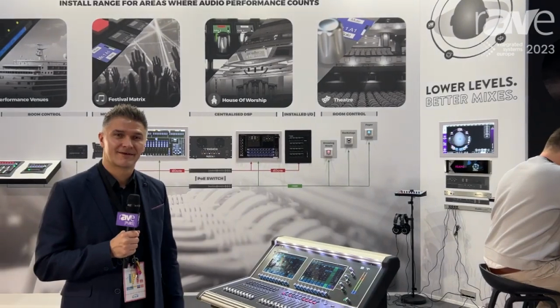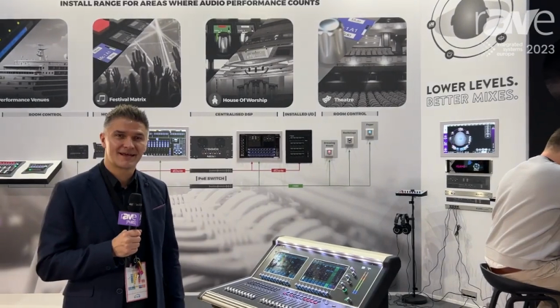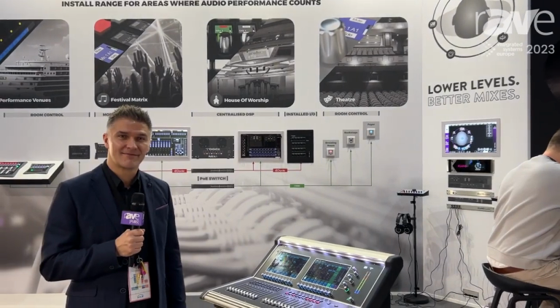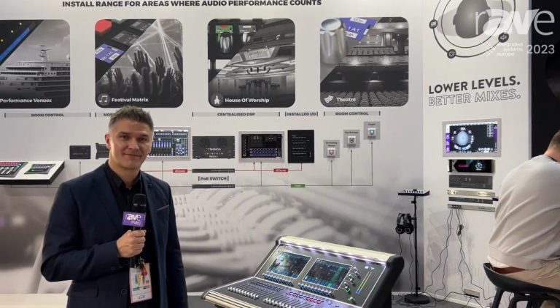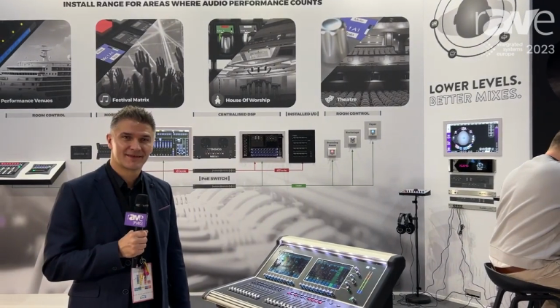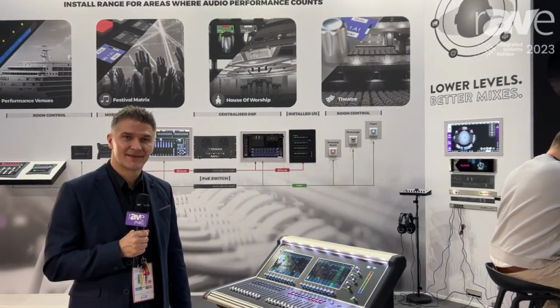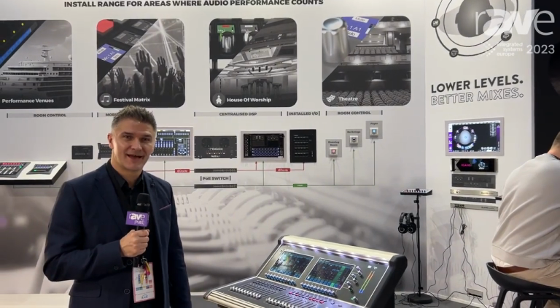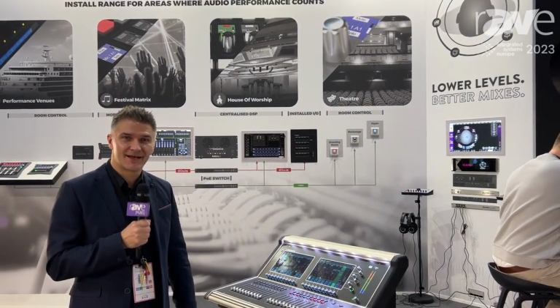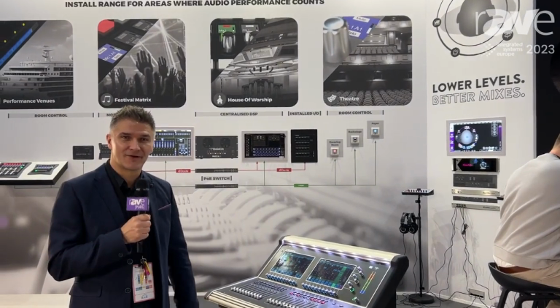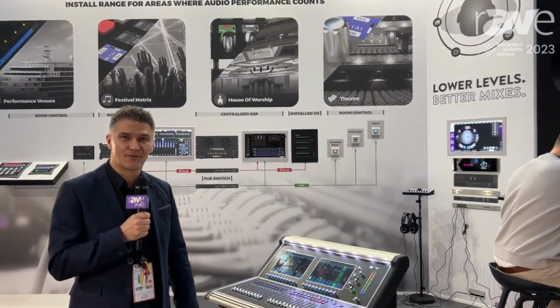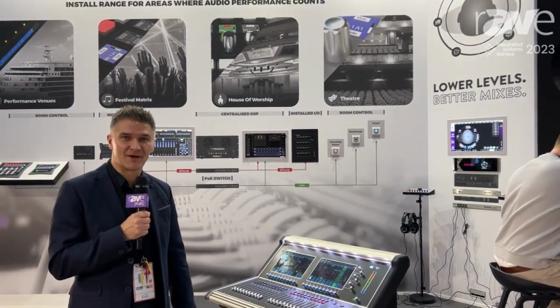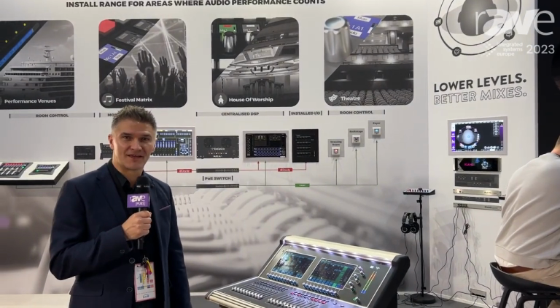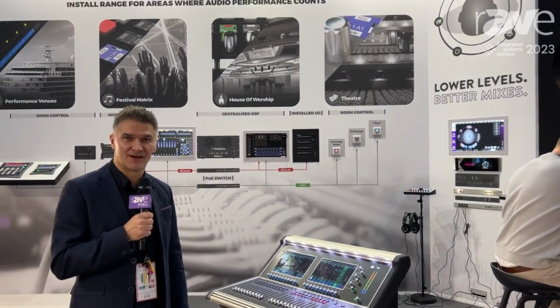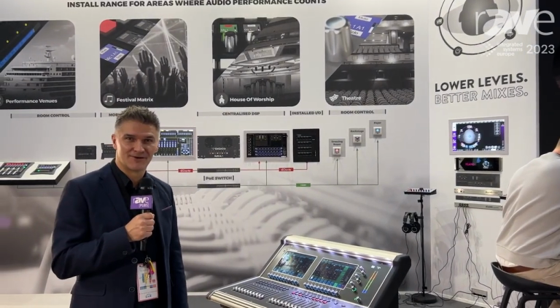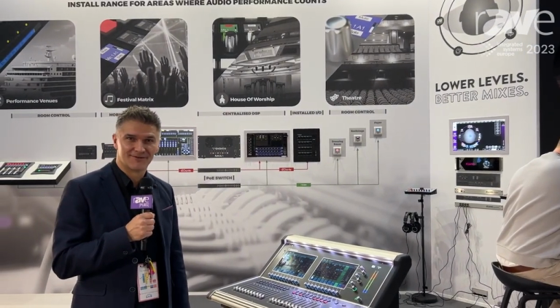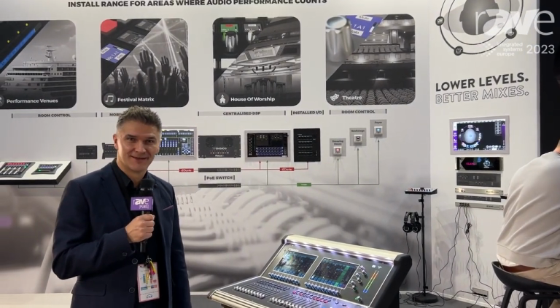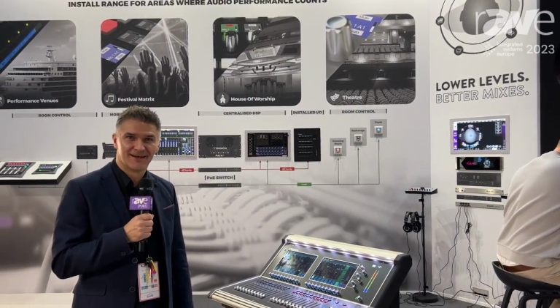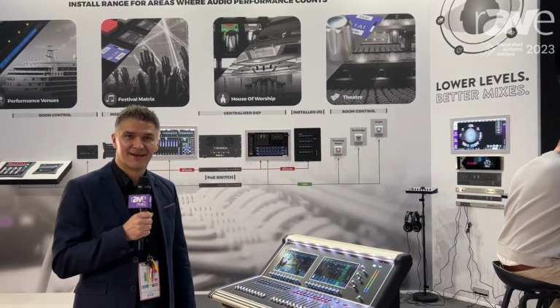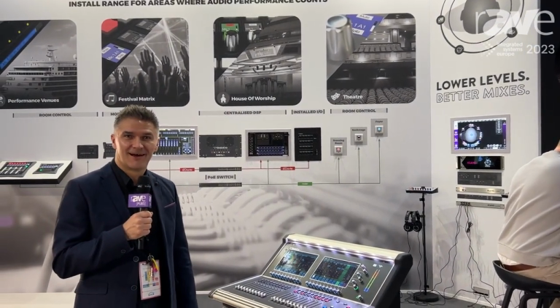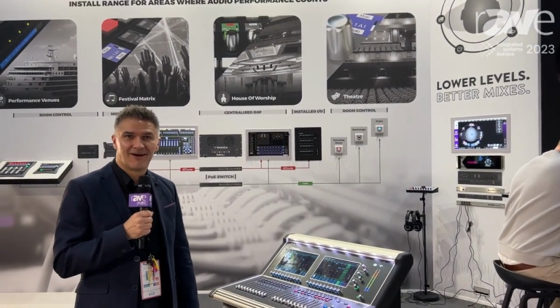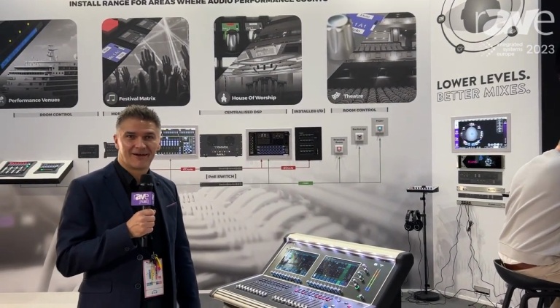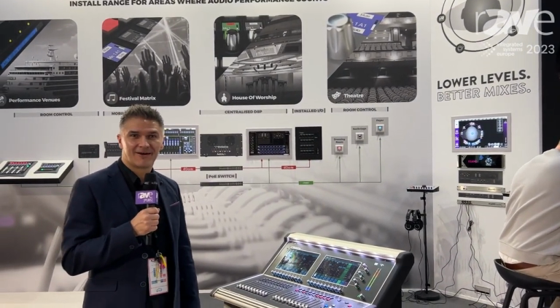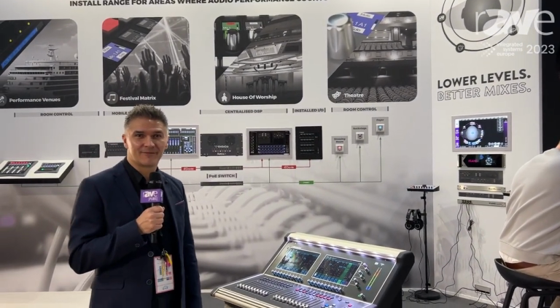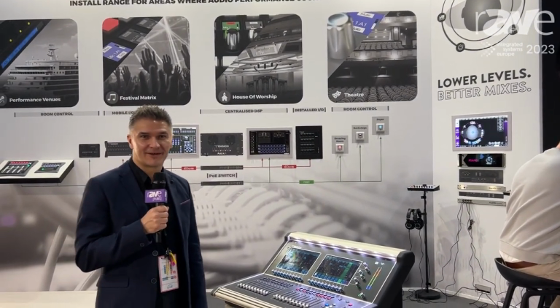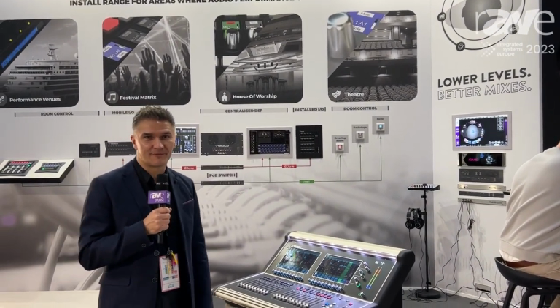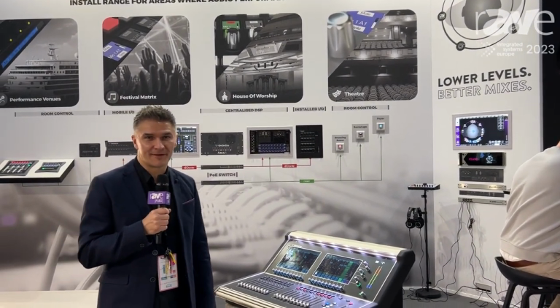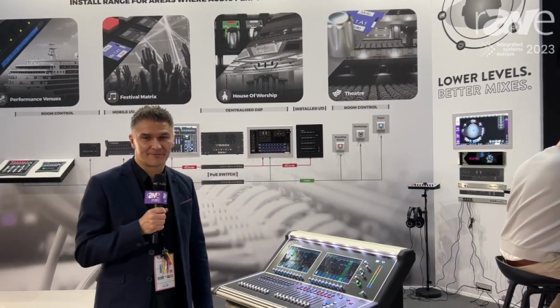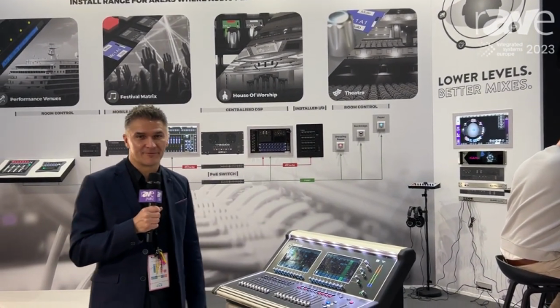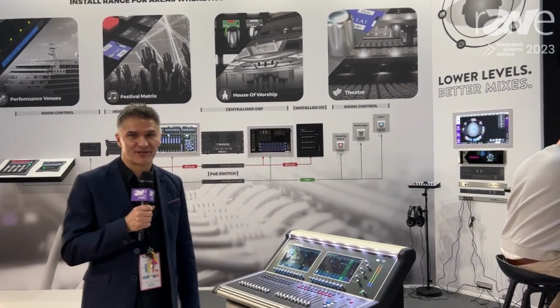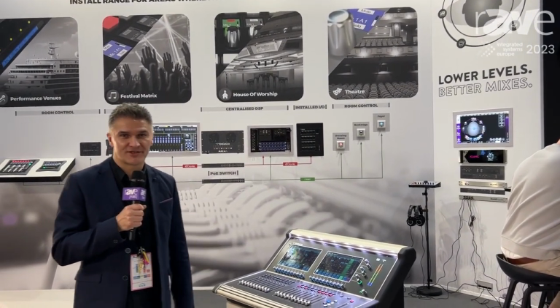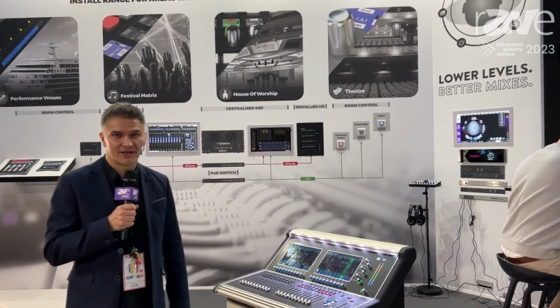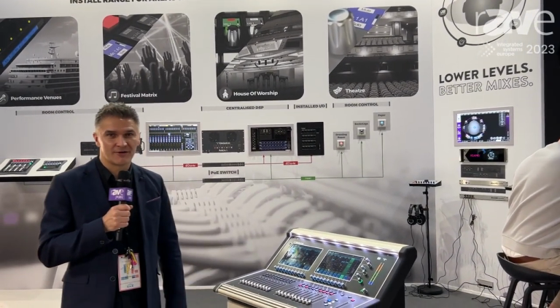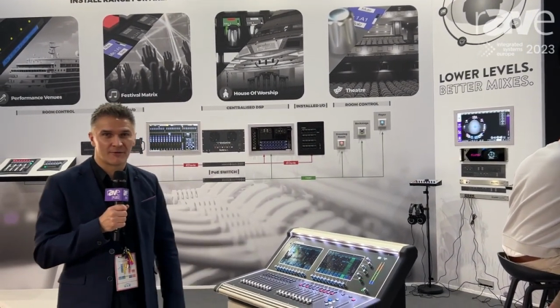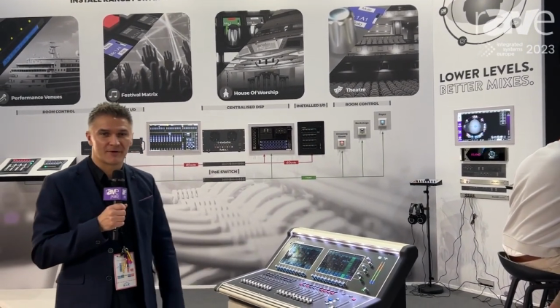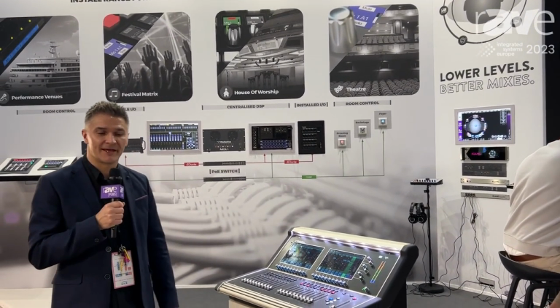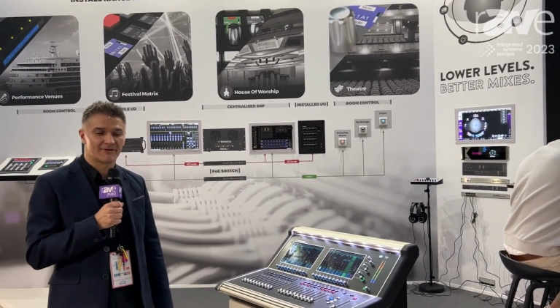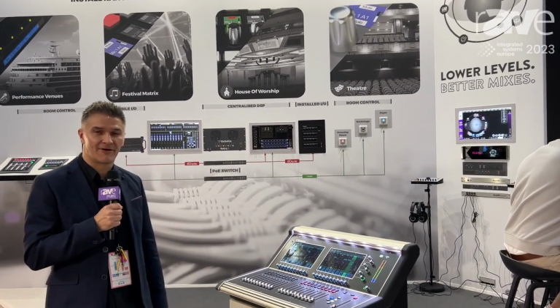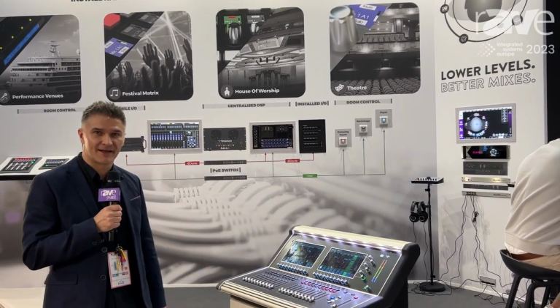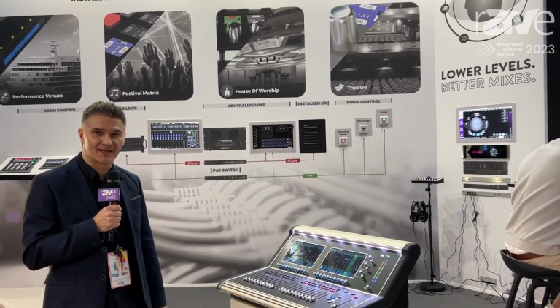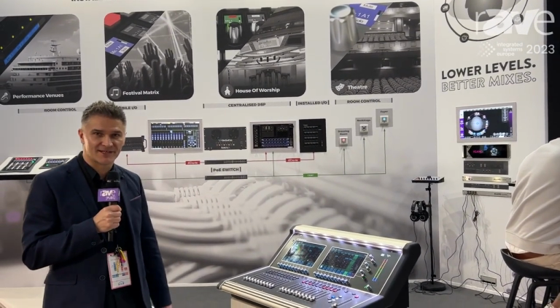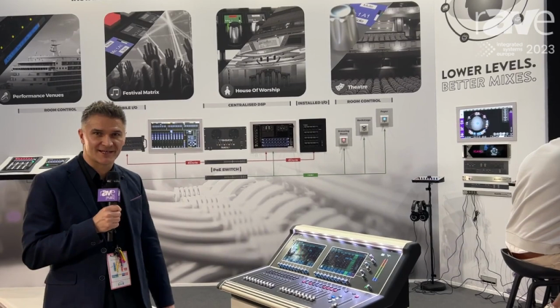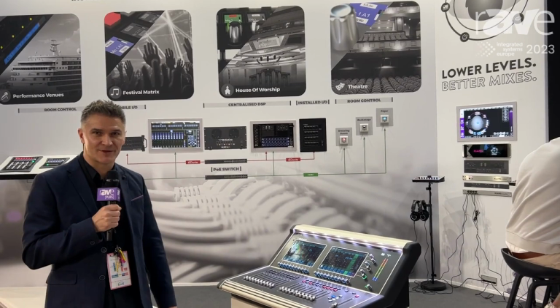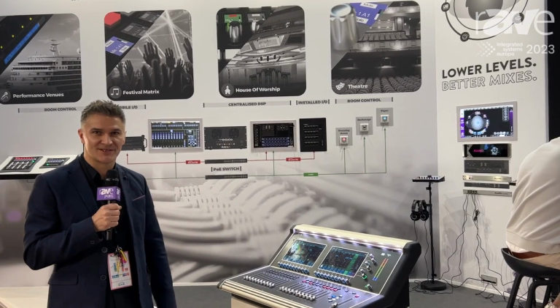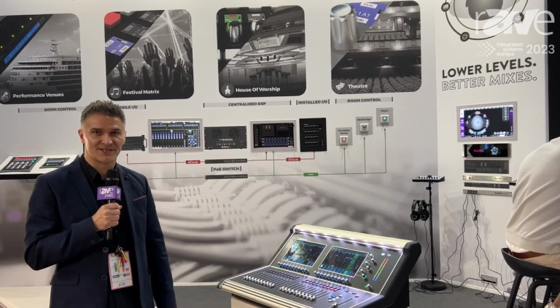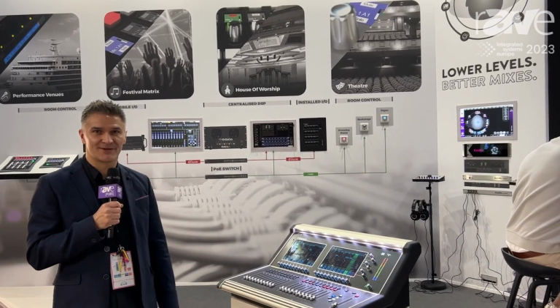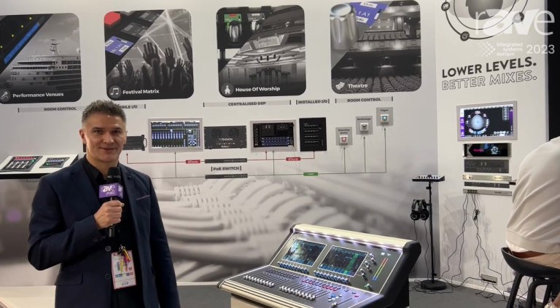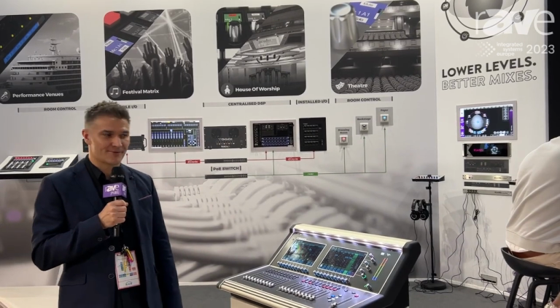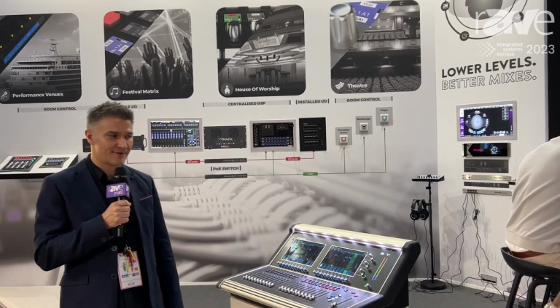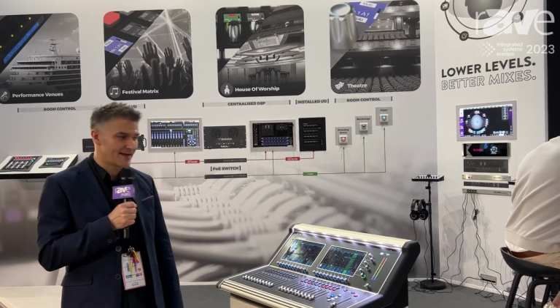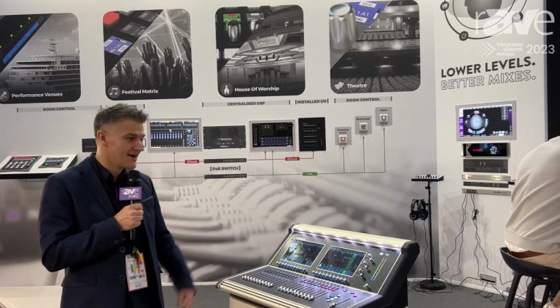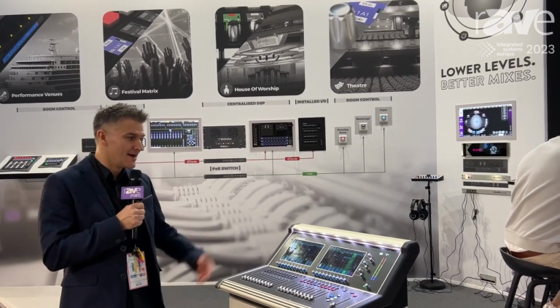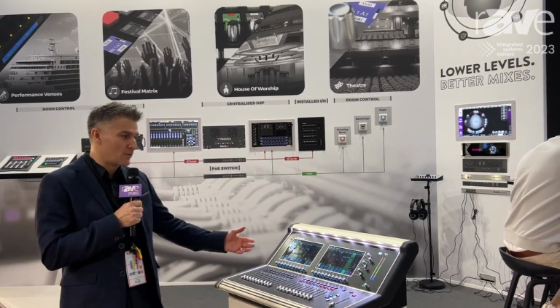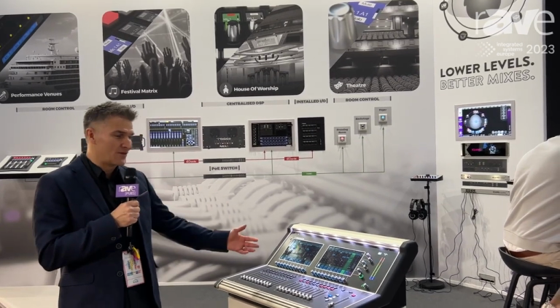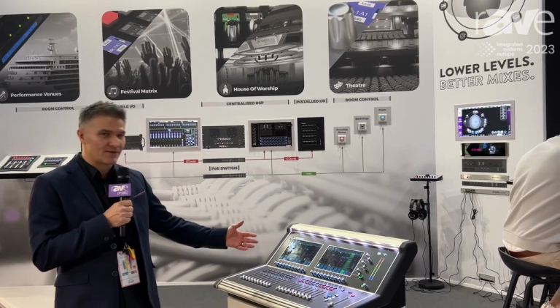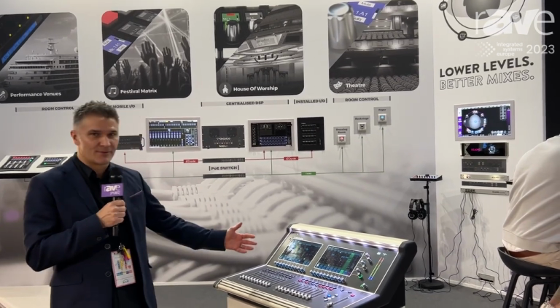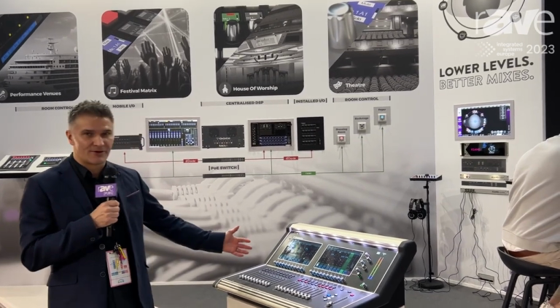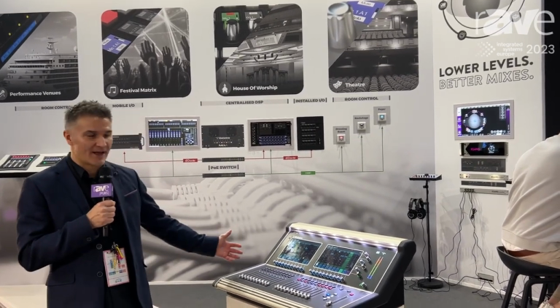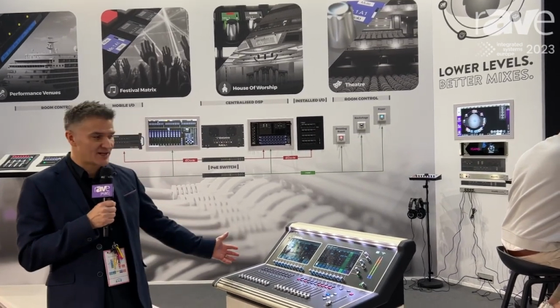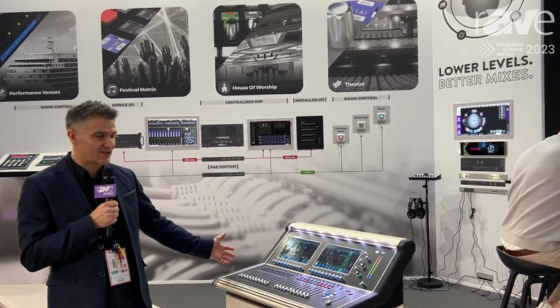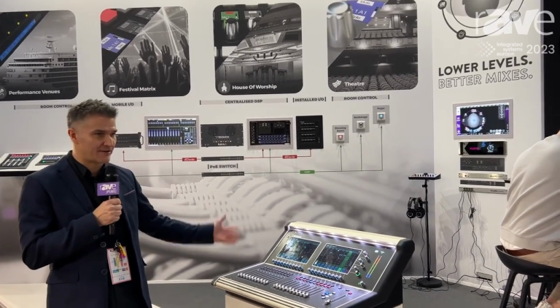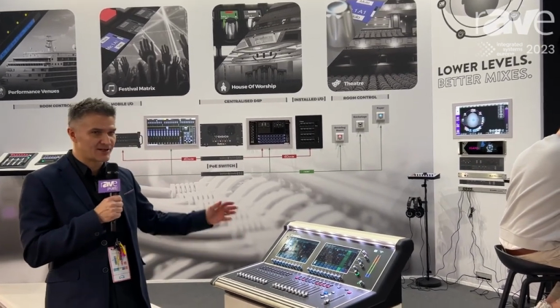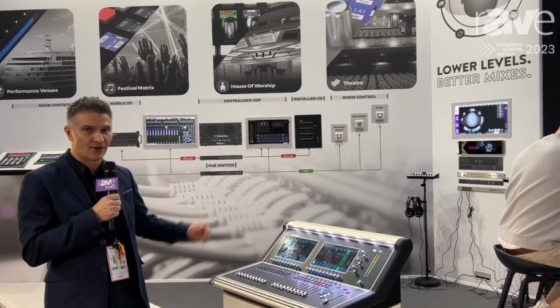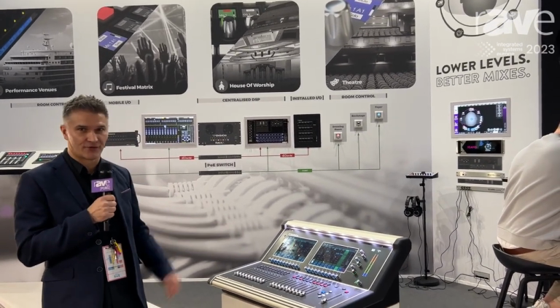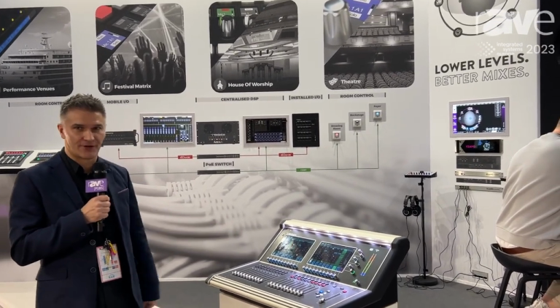Hi, I'm Dave Bigg from Digico and we're here at ISC 2023 with our S Series console.